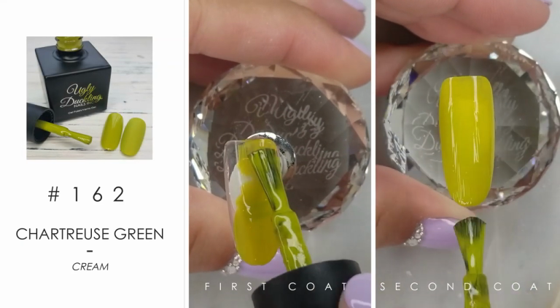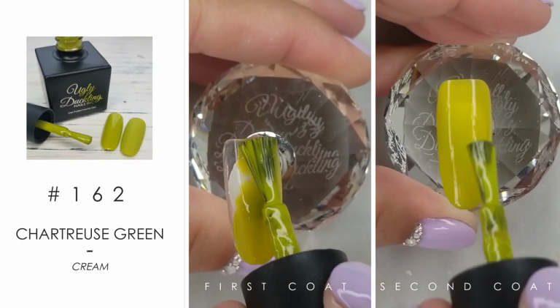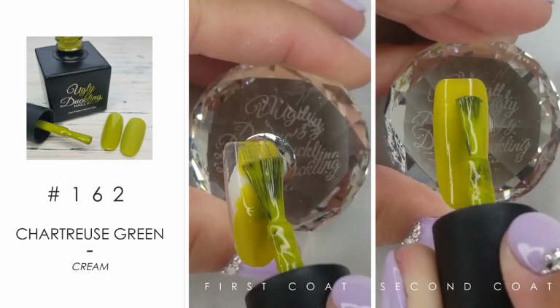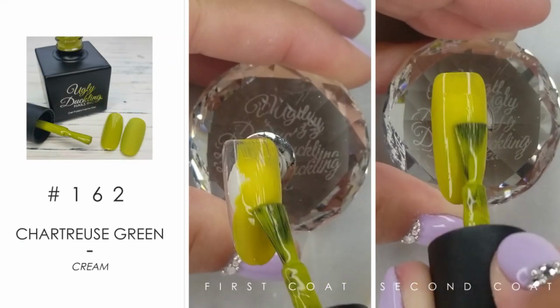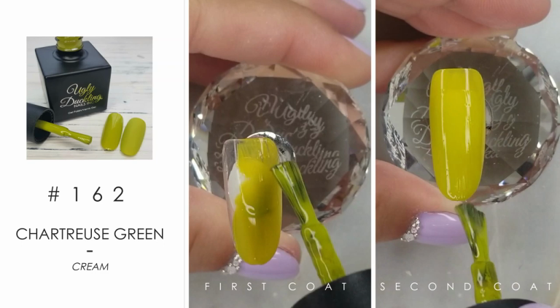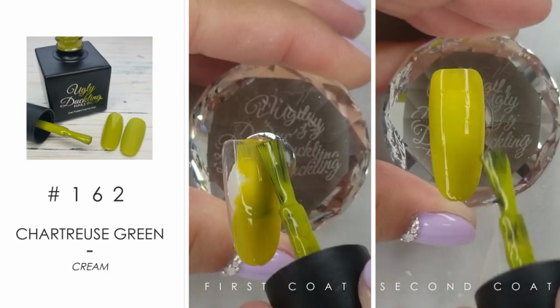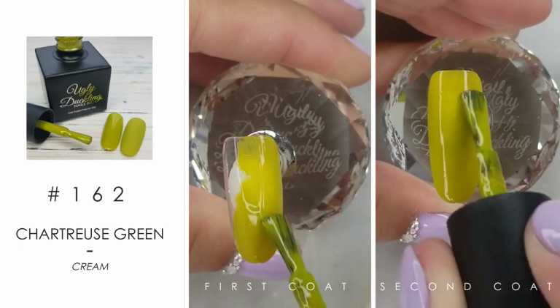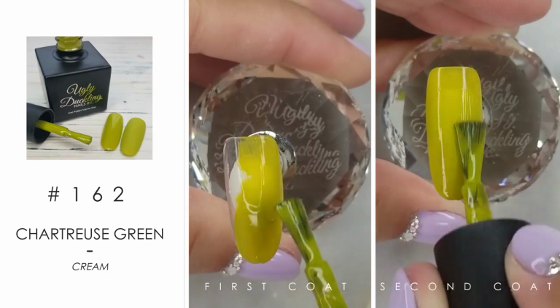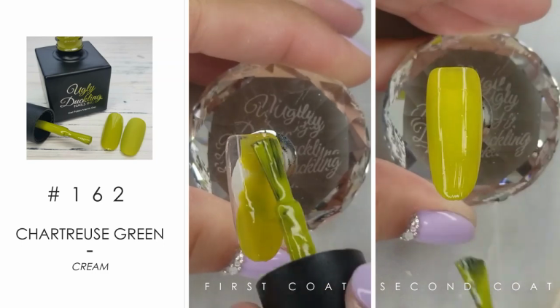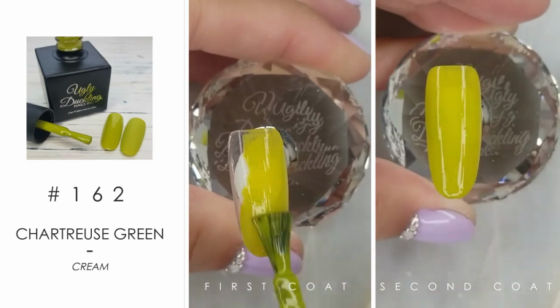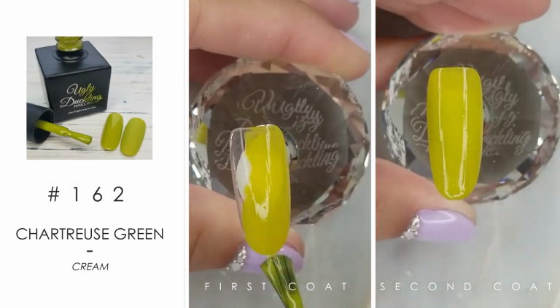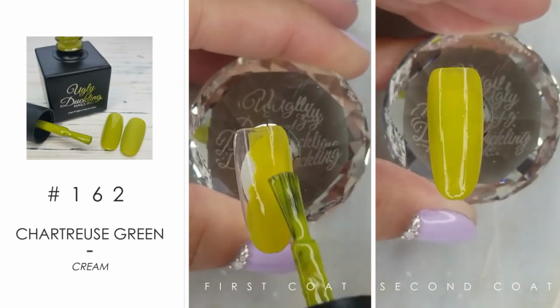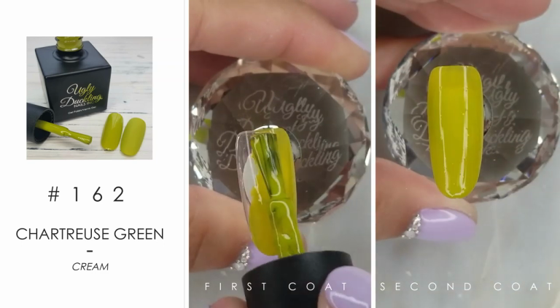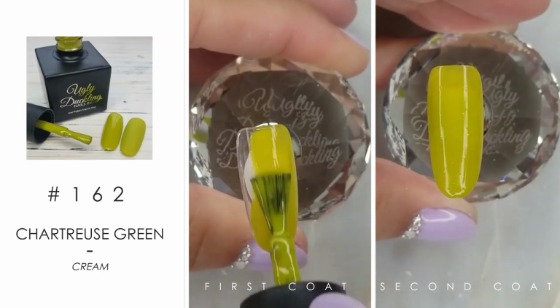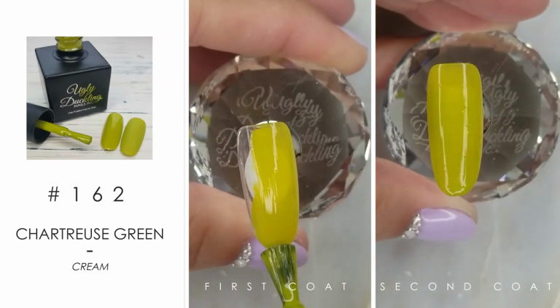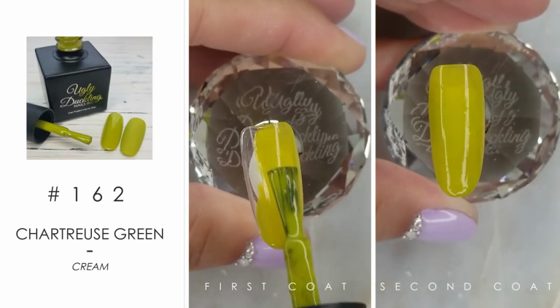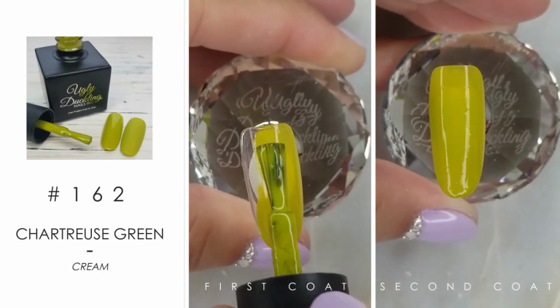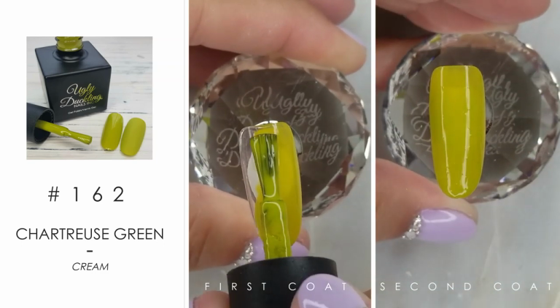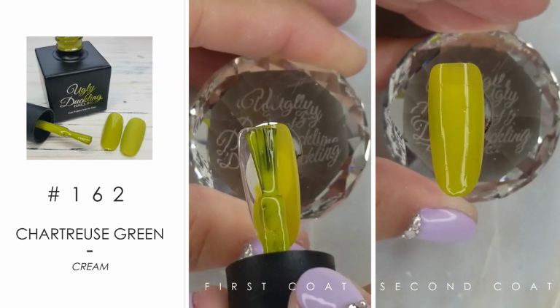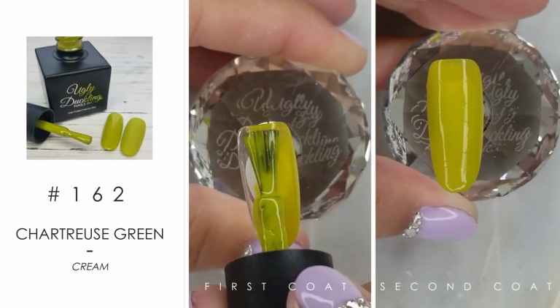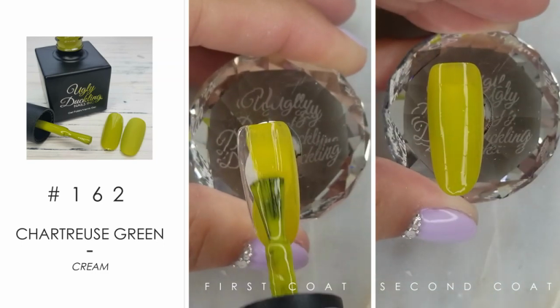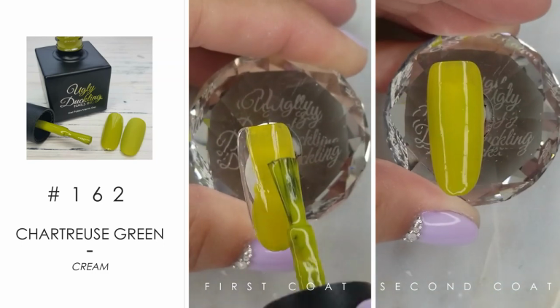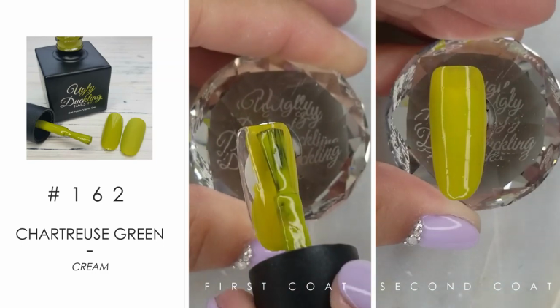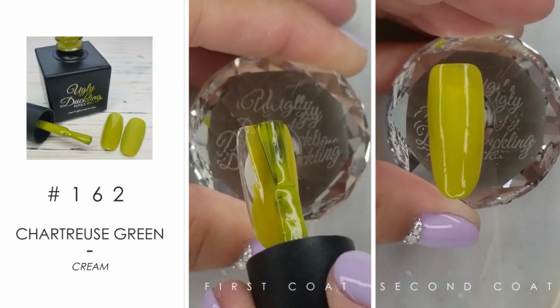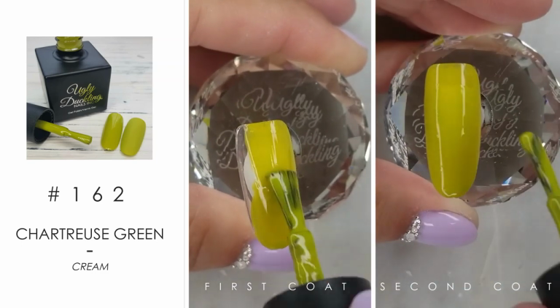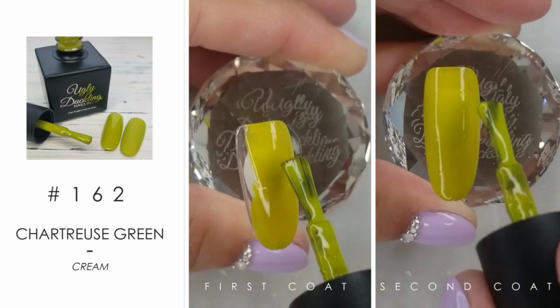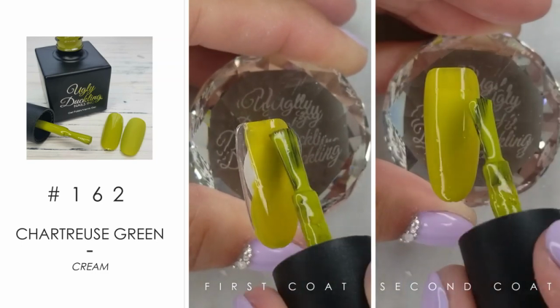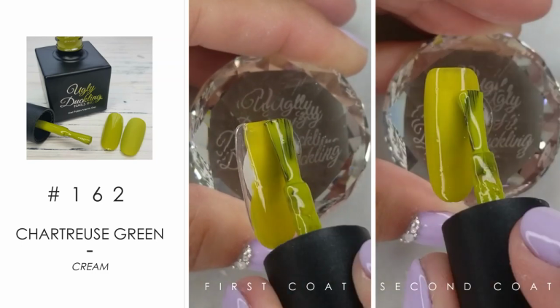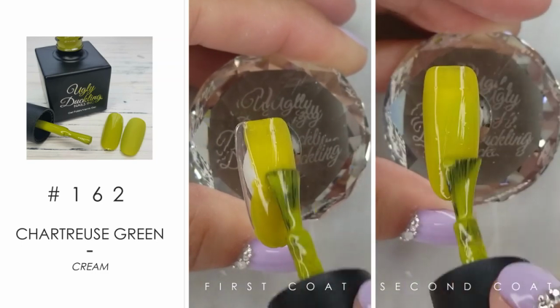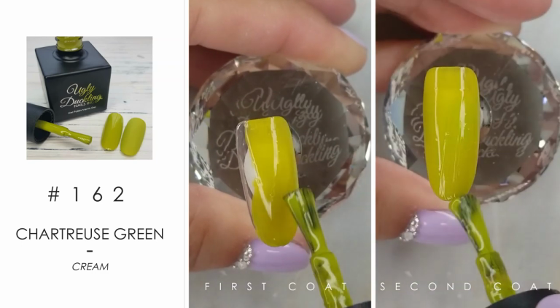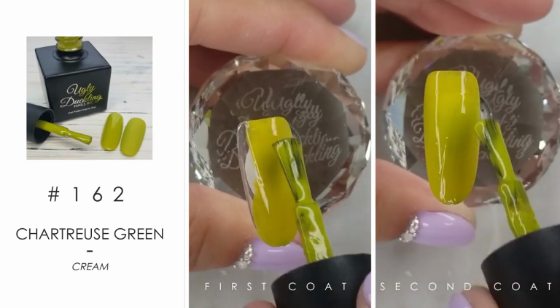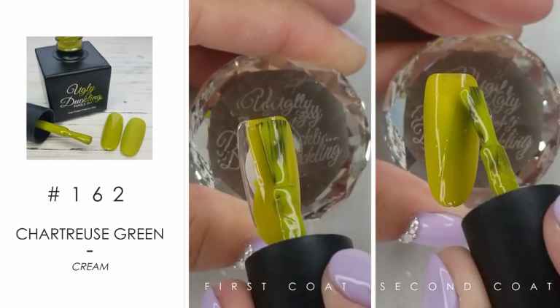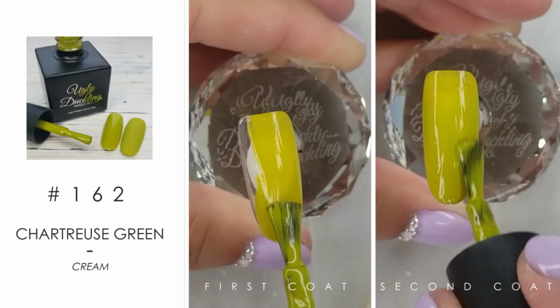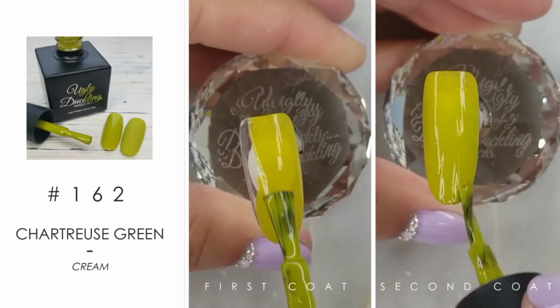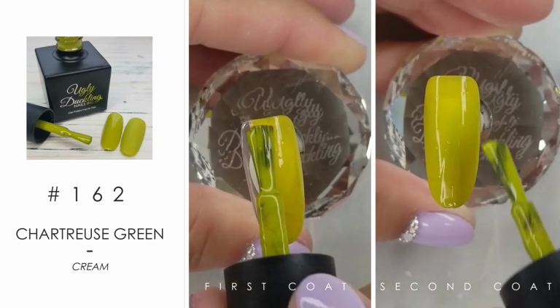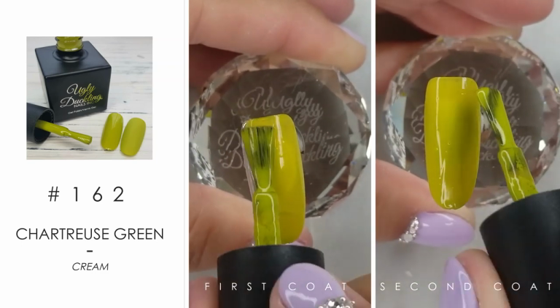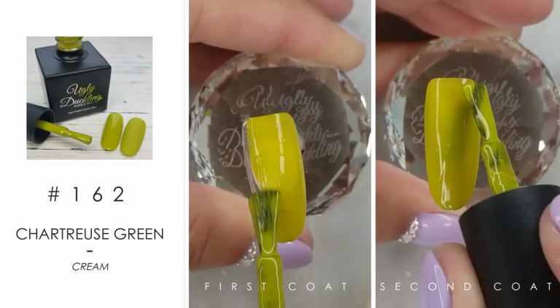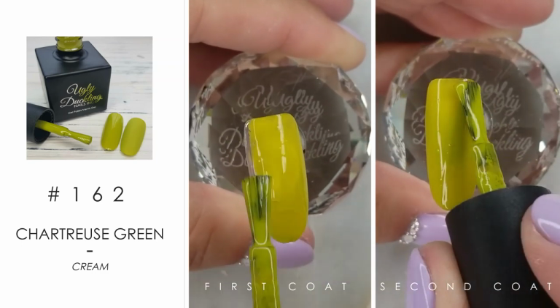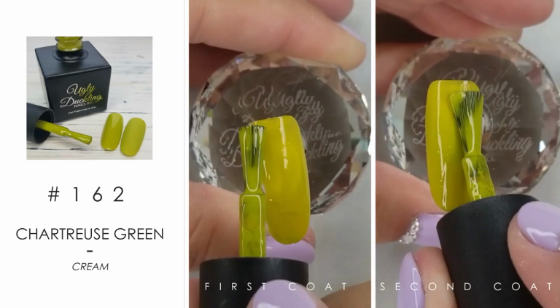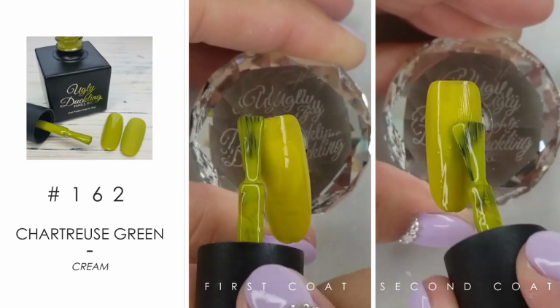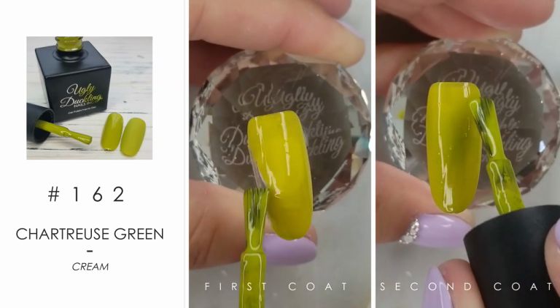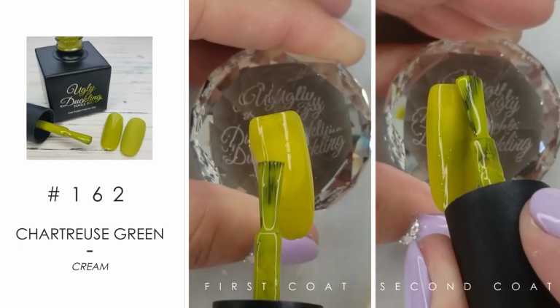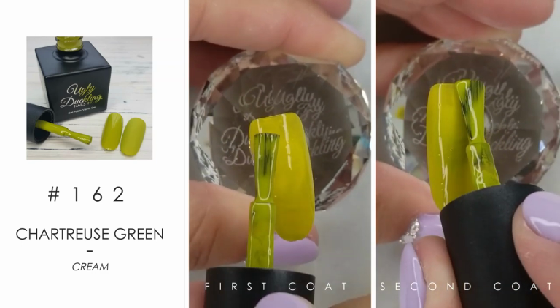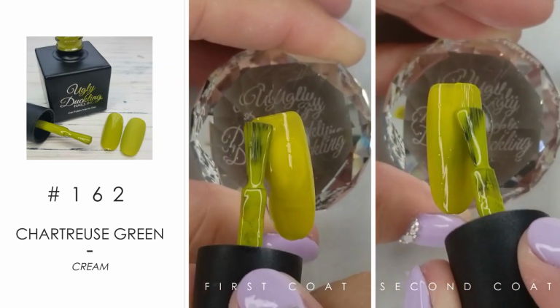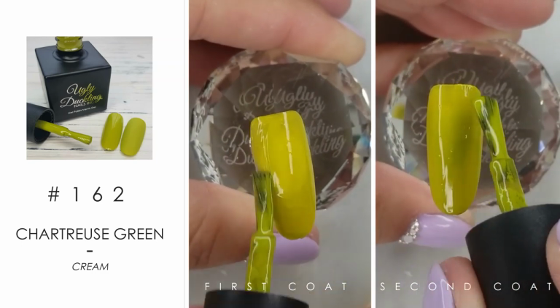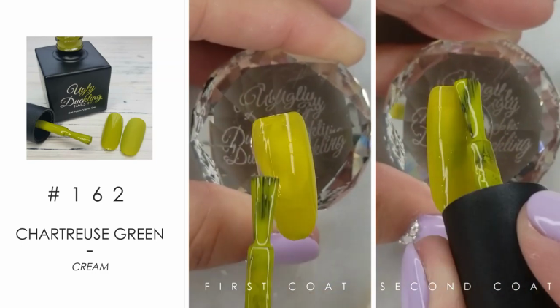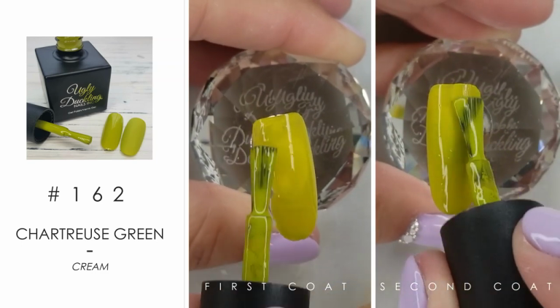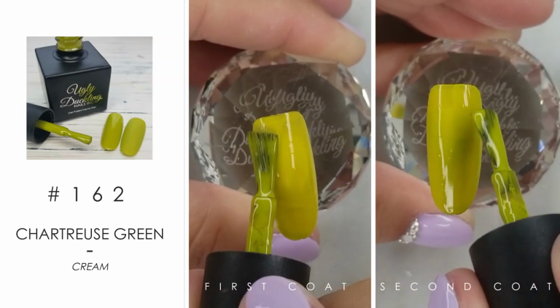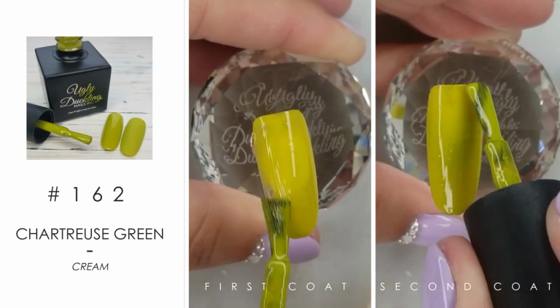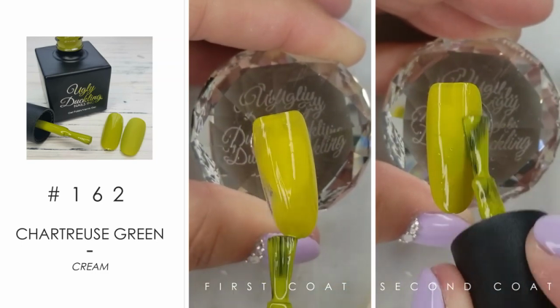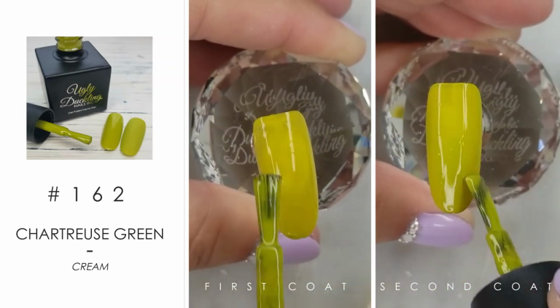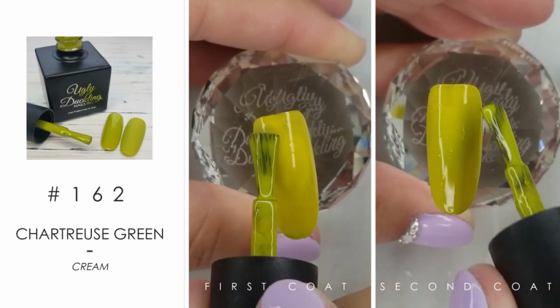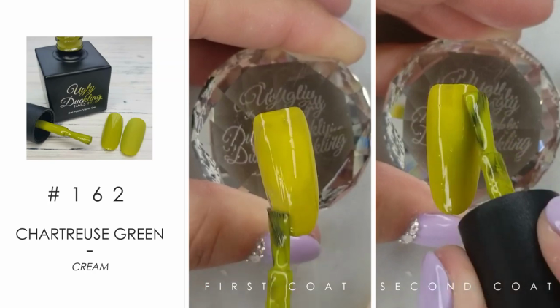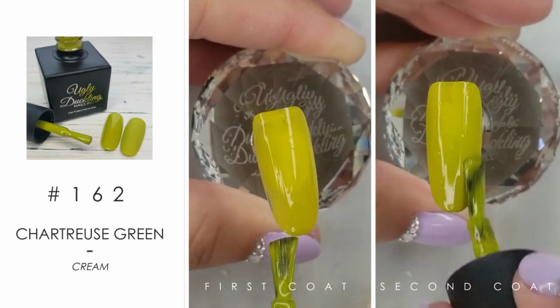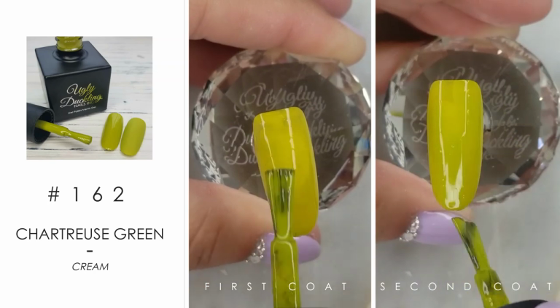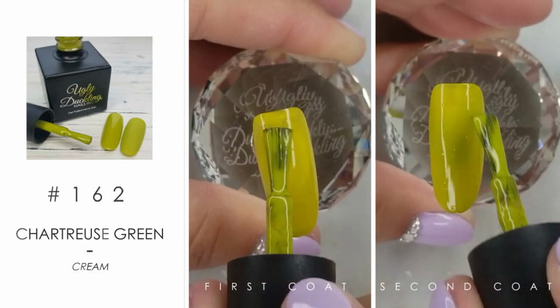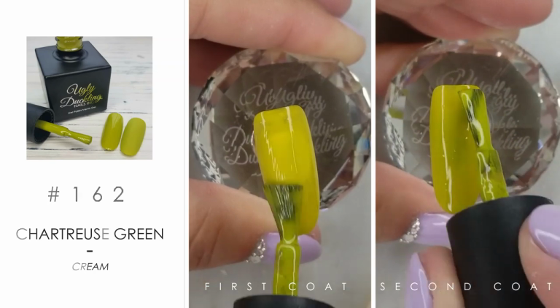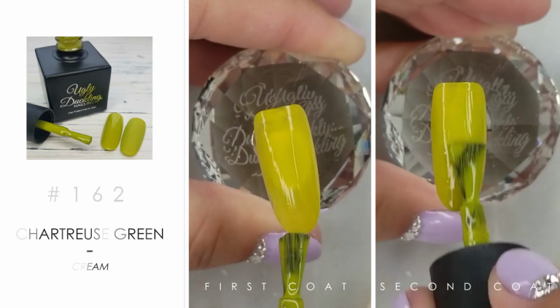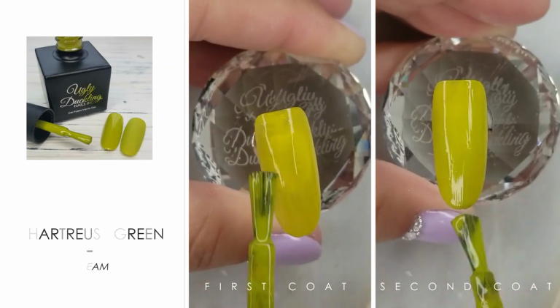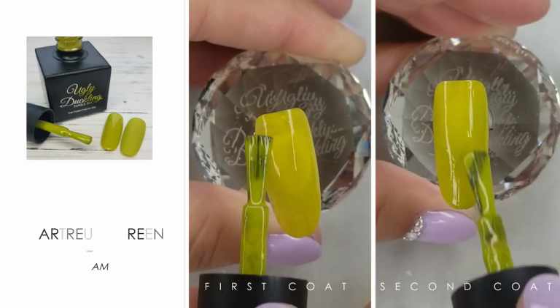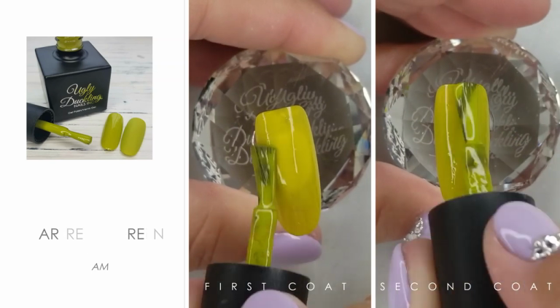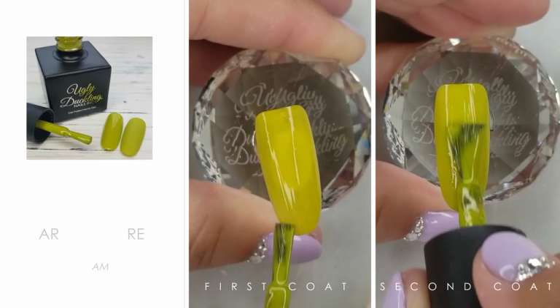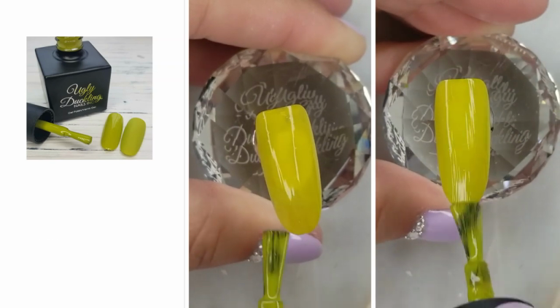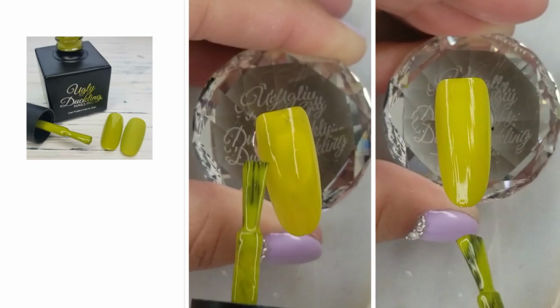Number 162 is this beautiful chartreuse green. This is a really unique color to the Ugly Duckling gel polish line — super excited for this one. It's totally different than anything we have.